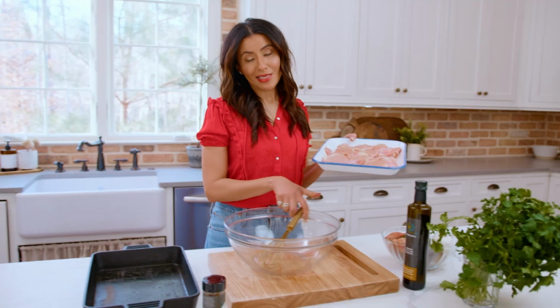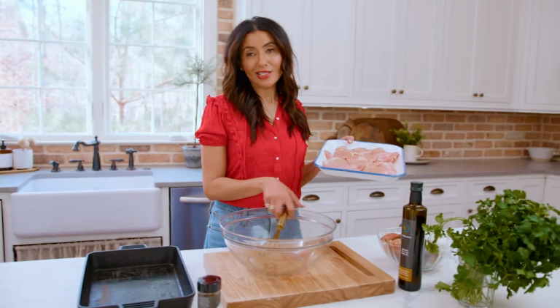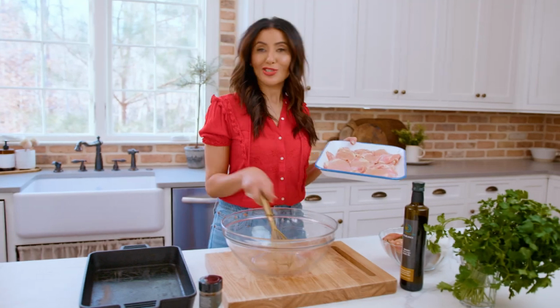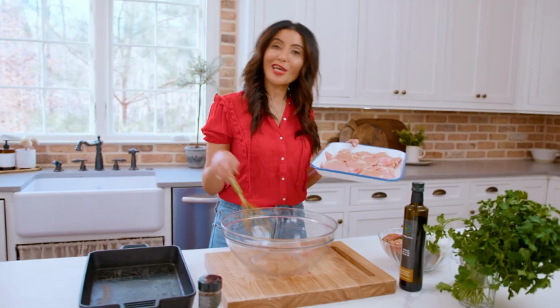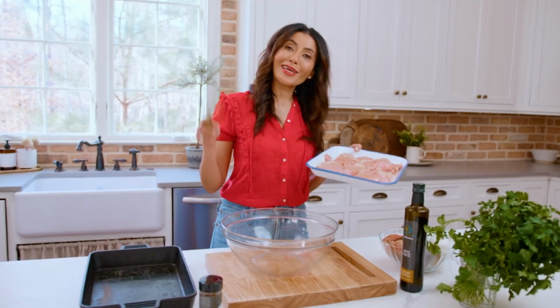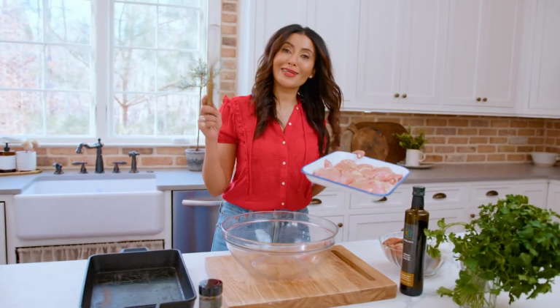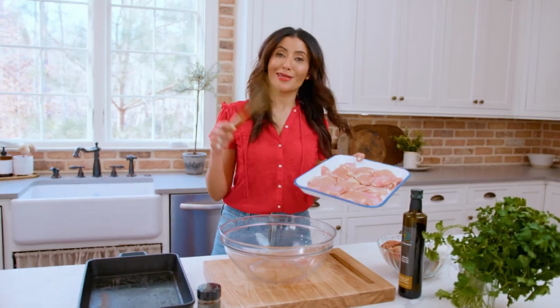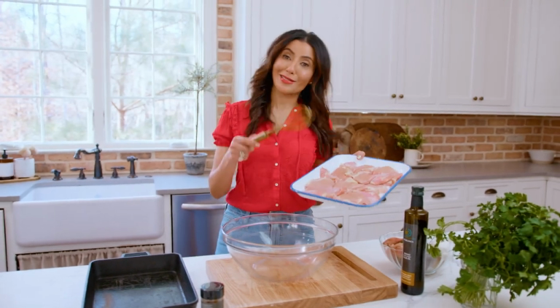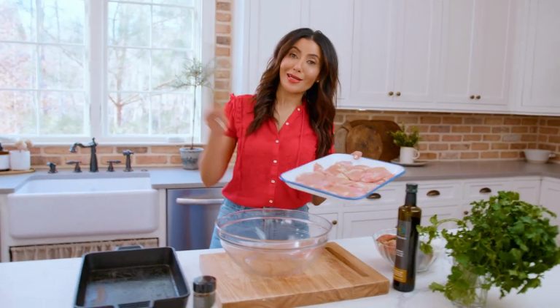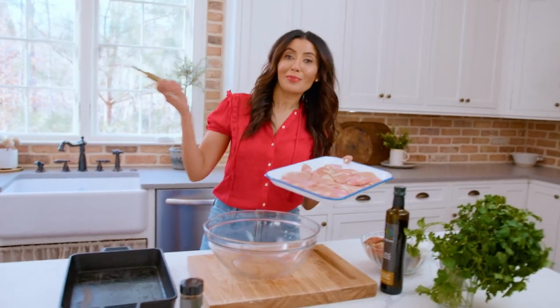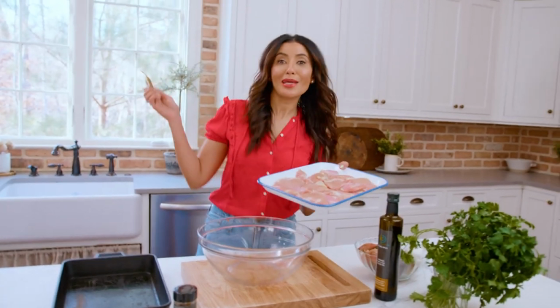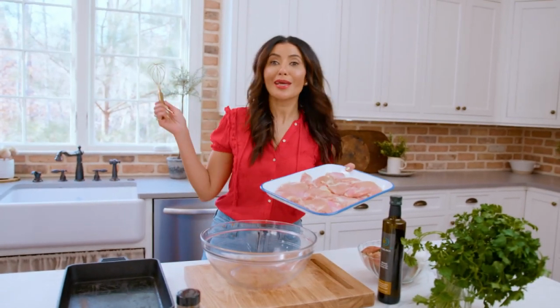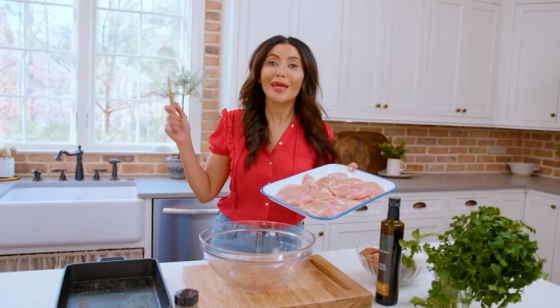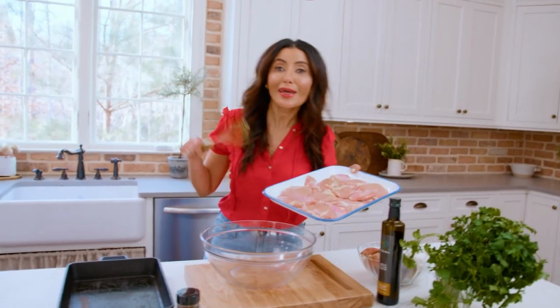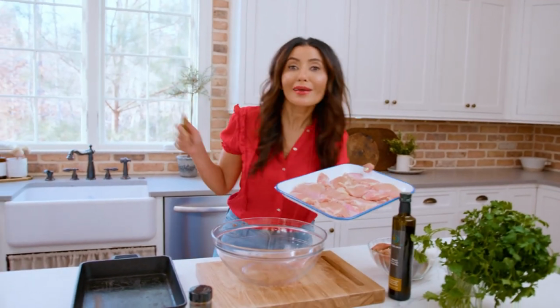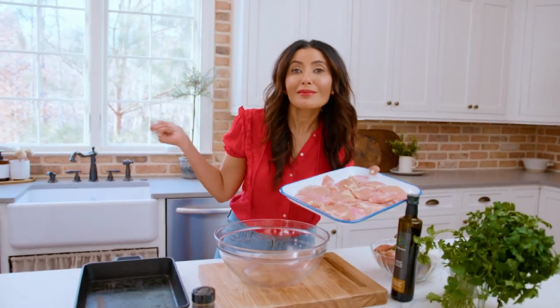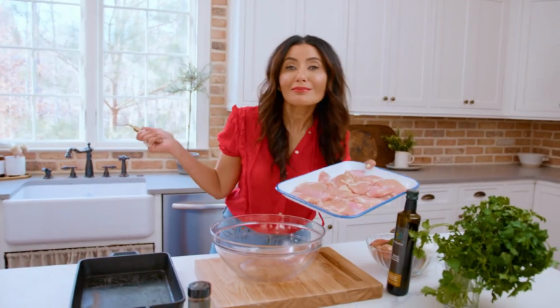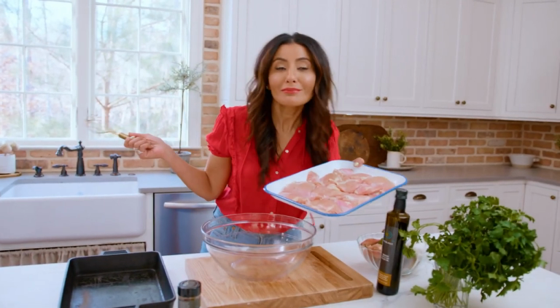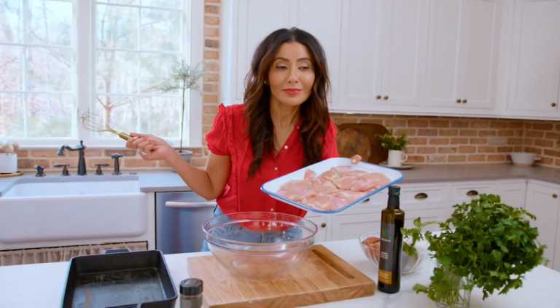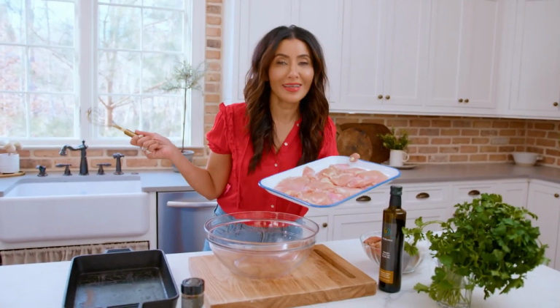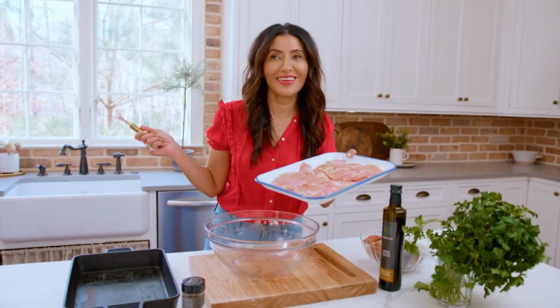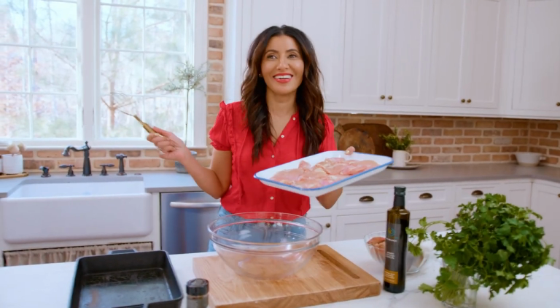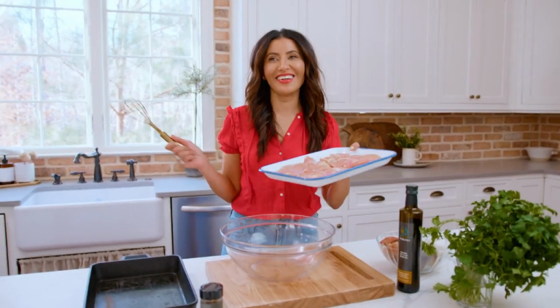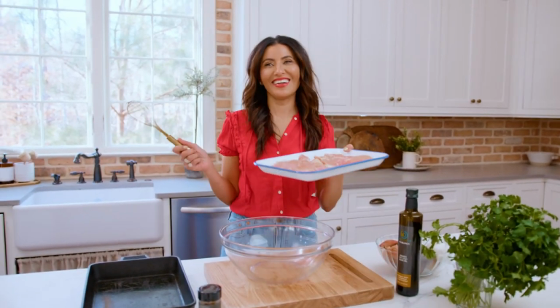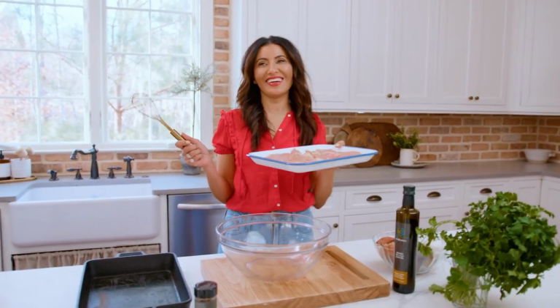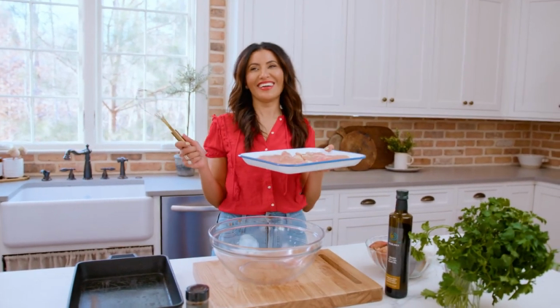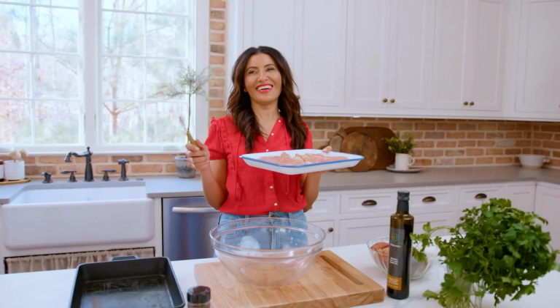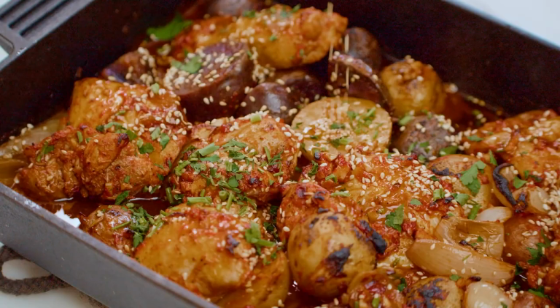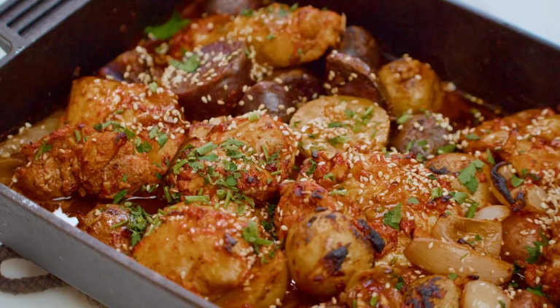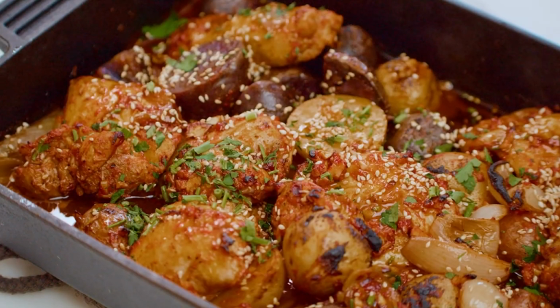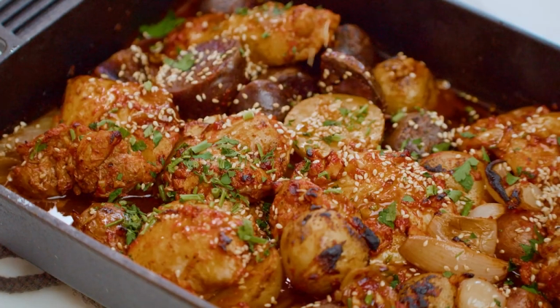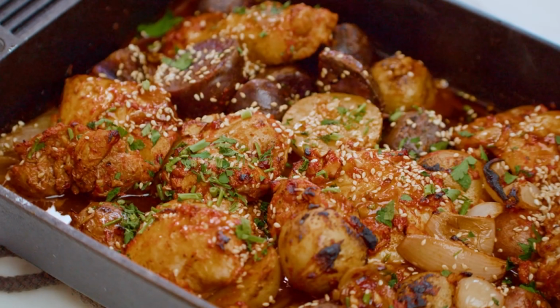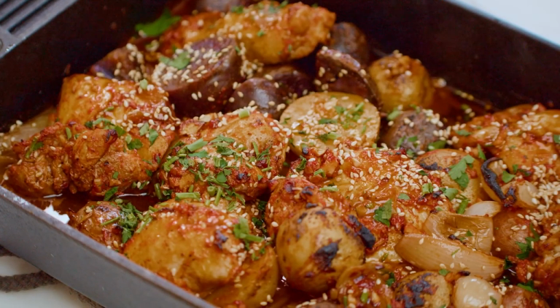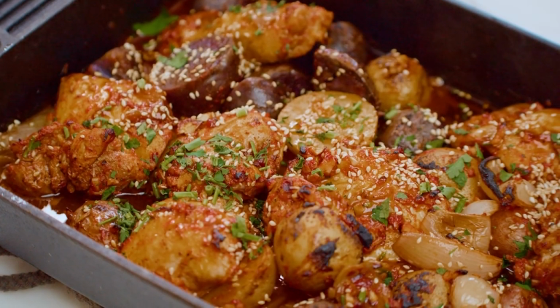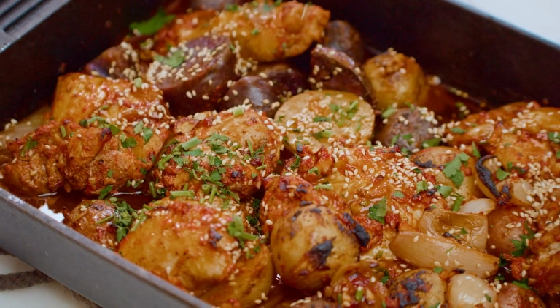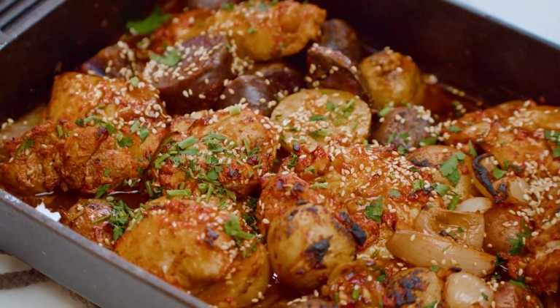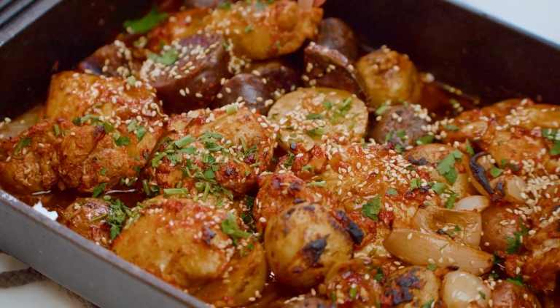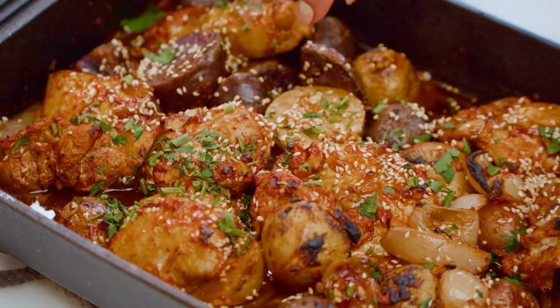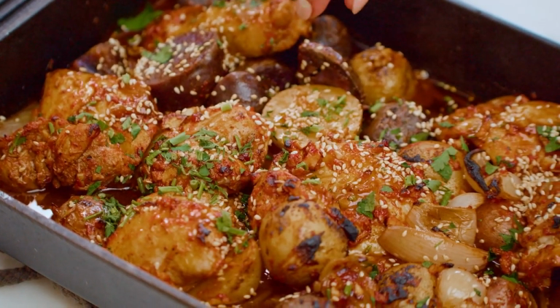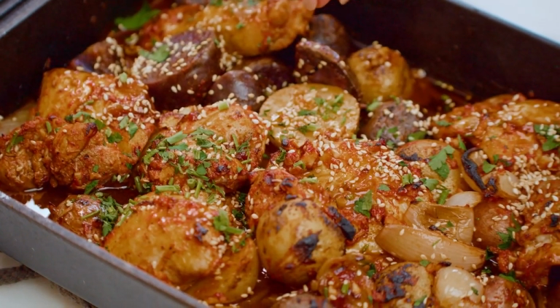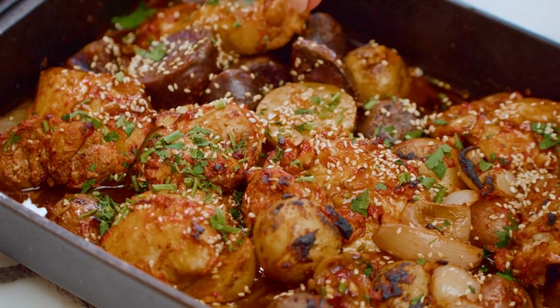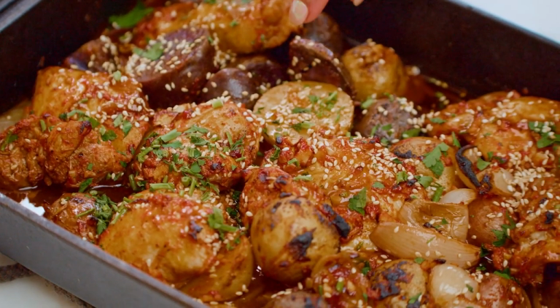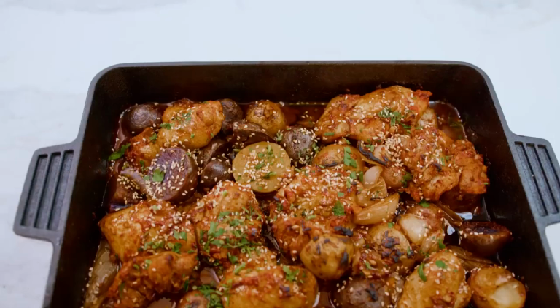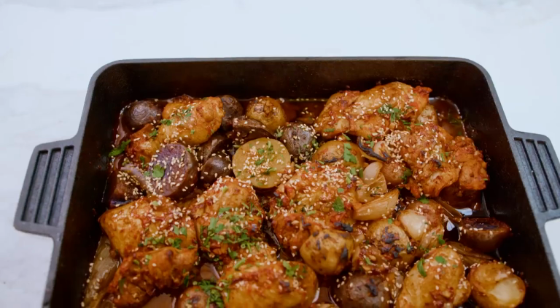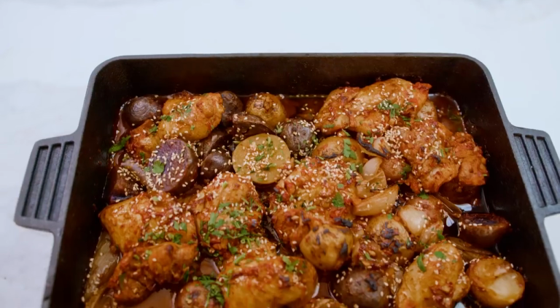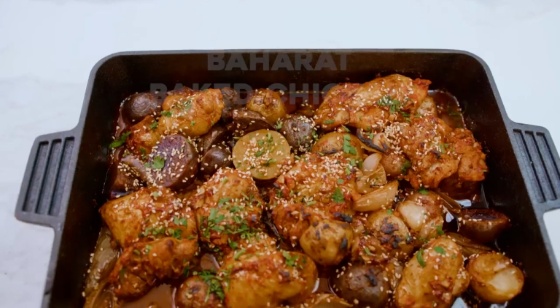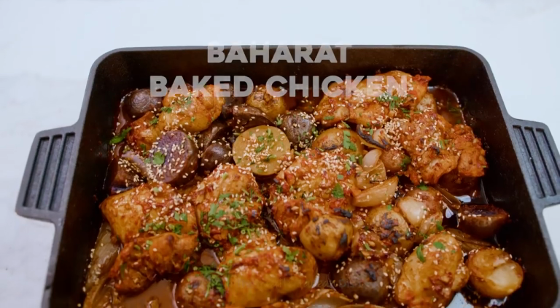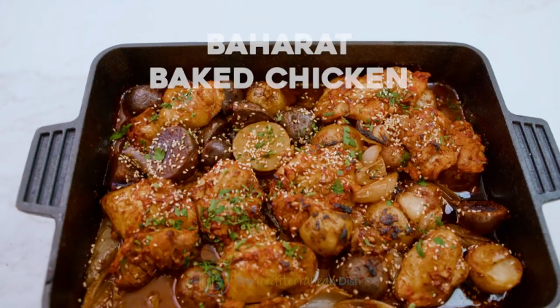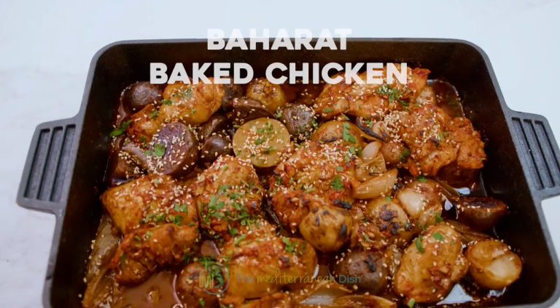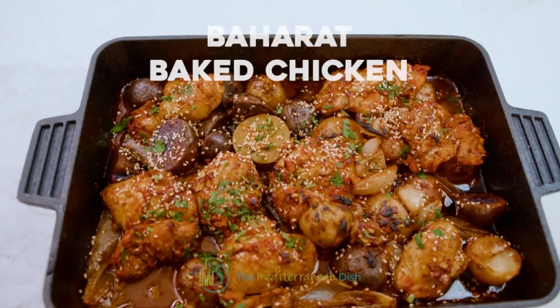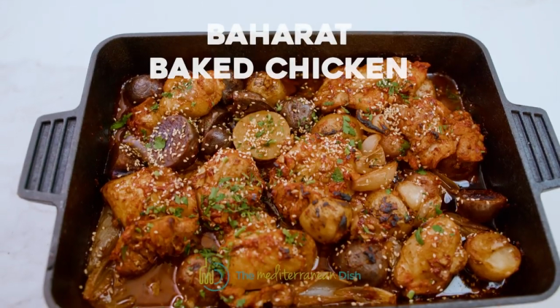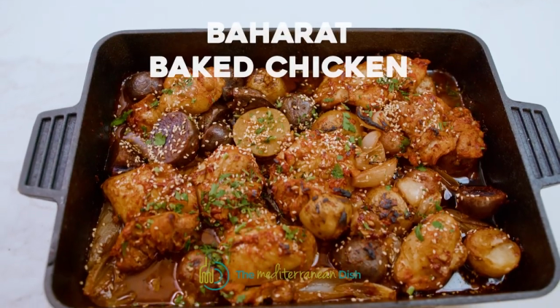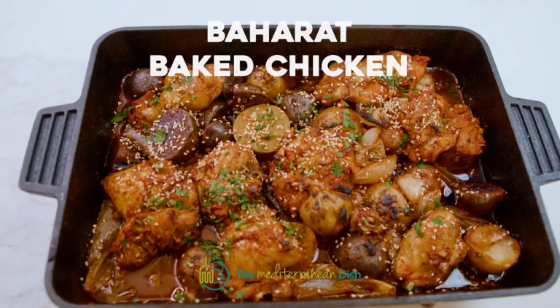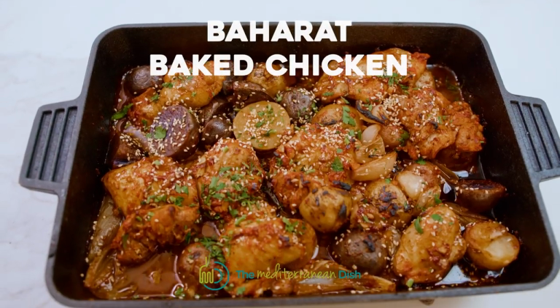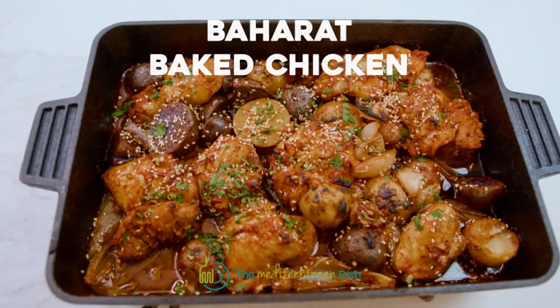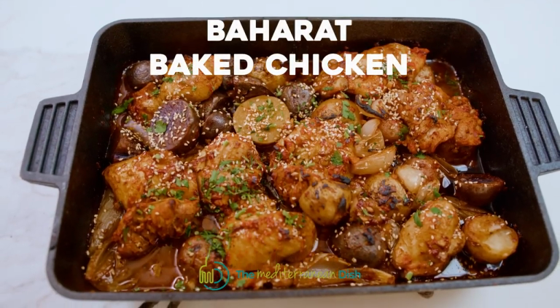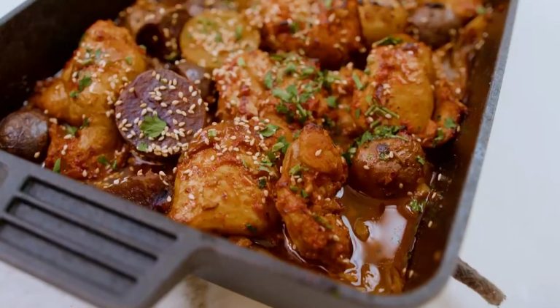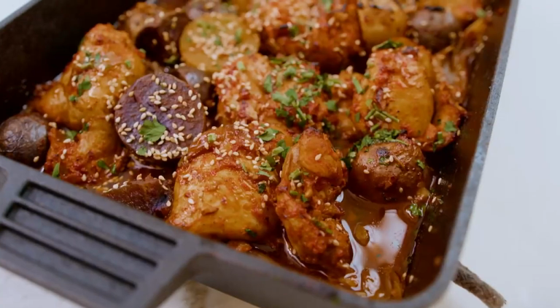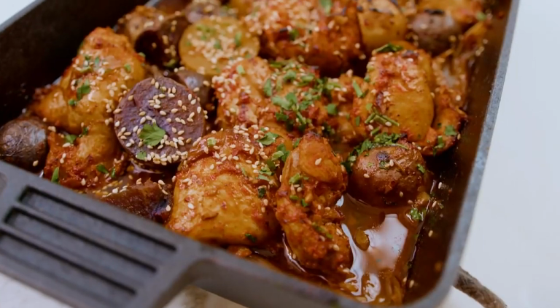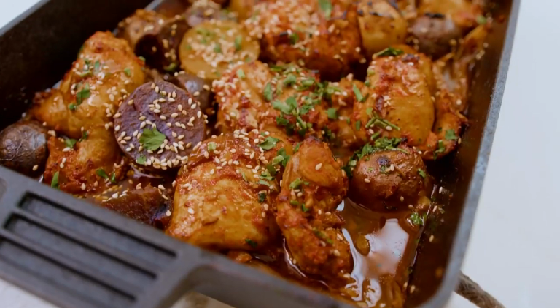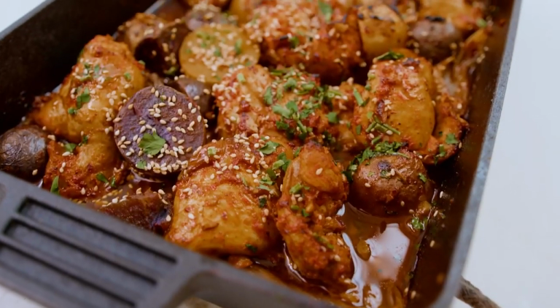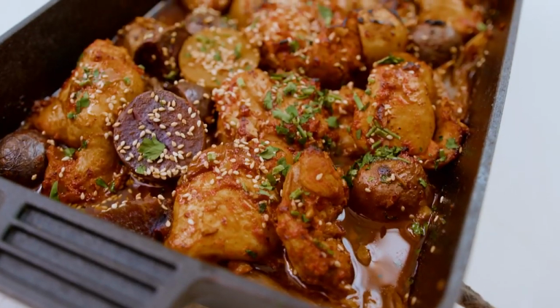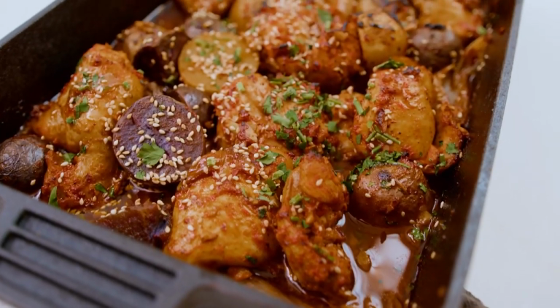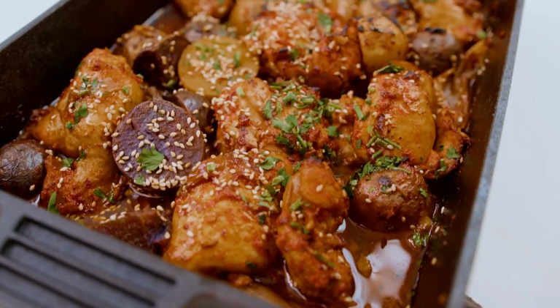This chicken is gonna be cakin'. We're about to make a one-pan chicken and potato dinner, tossed in baharat.